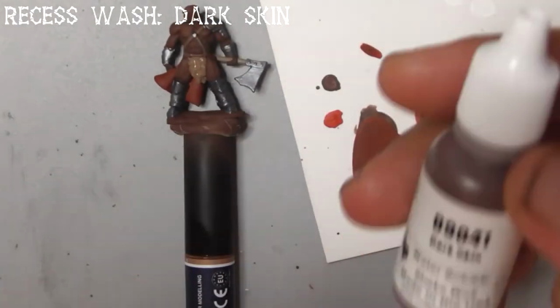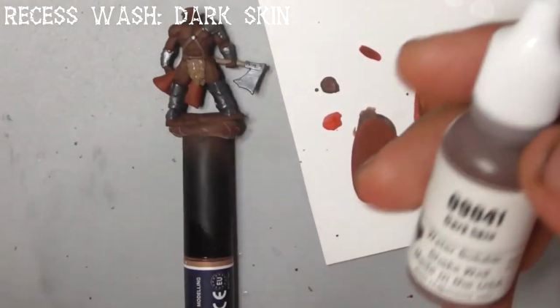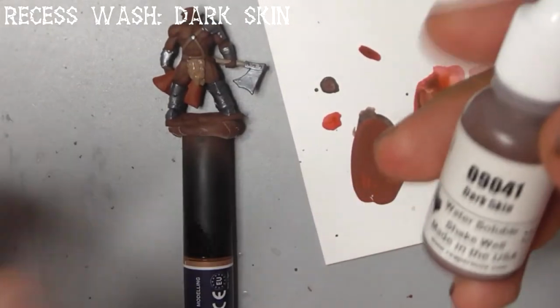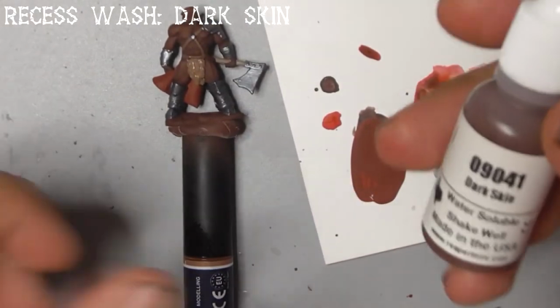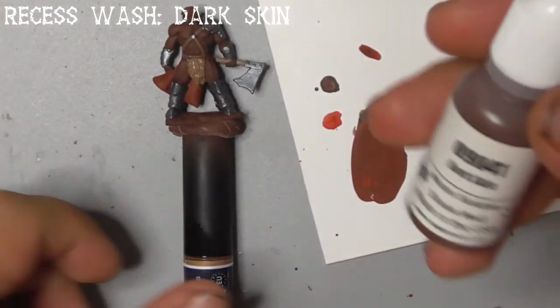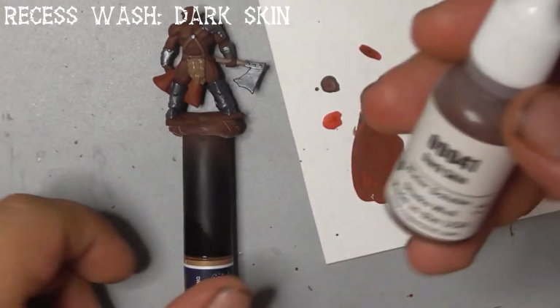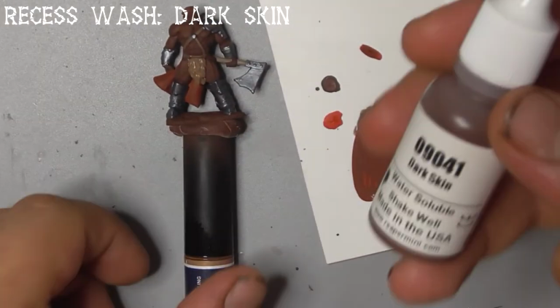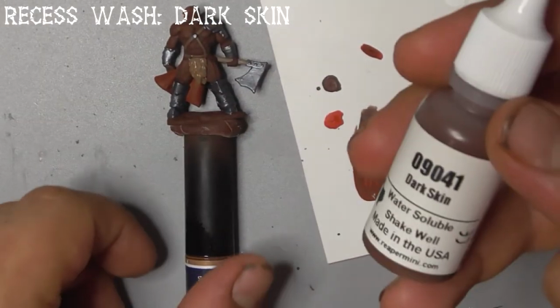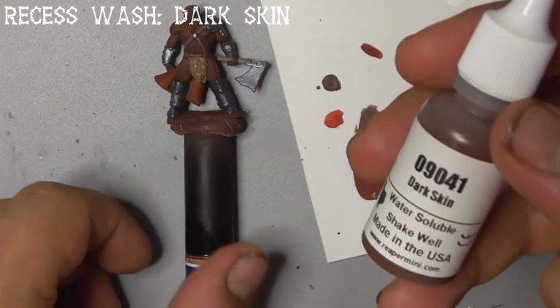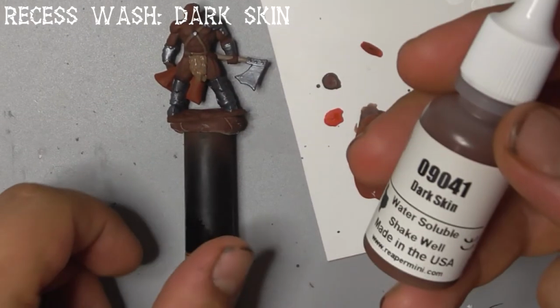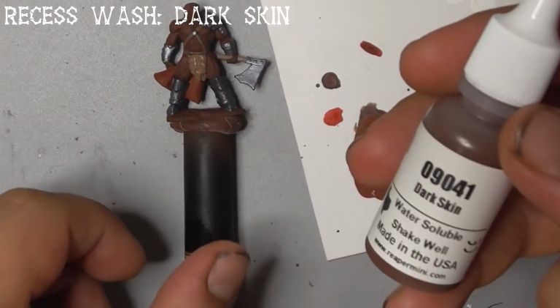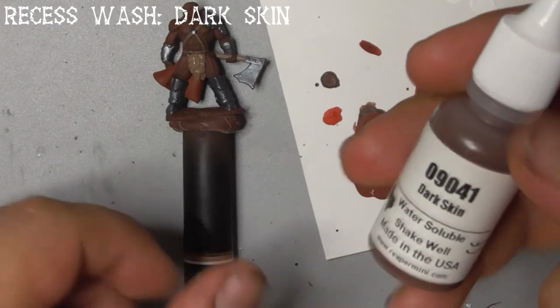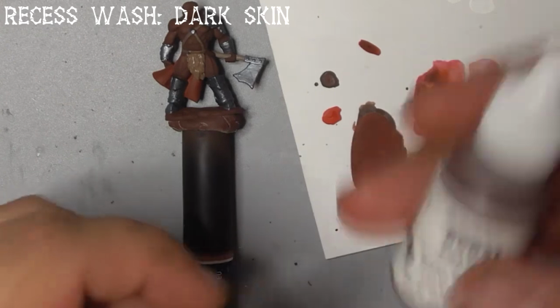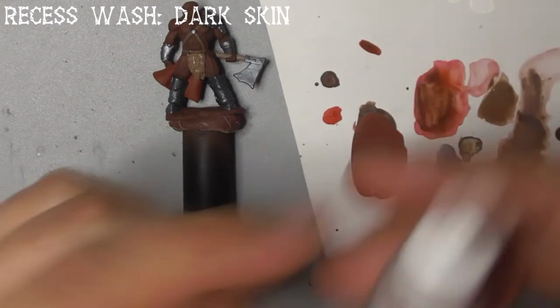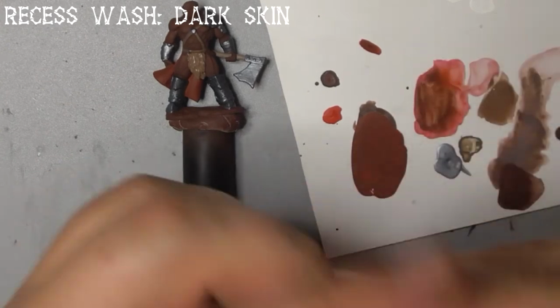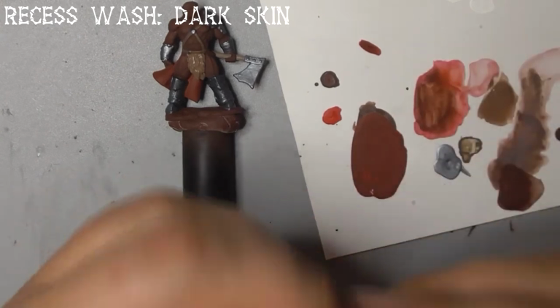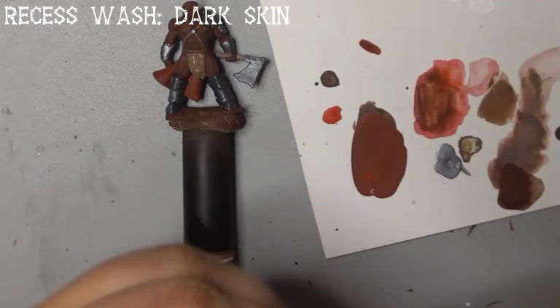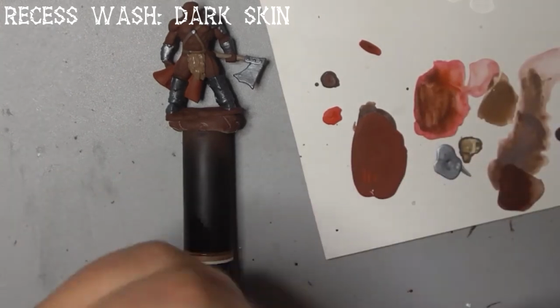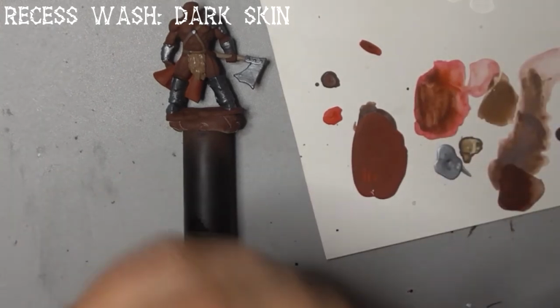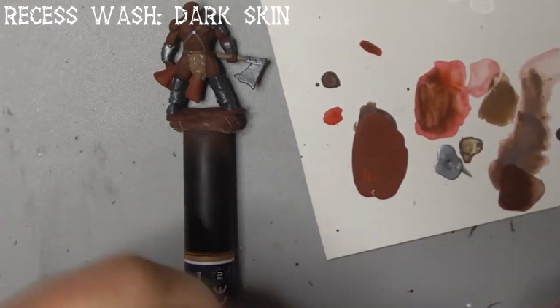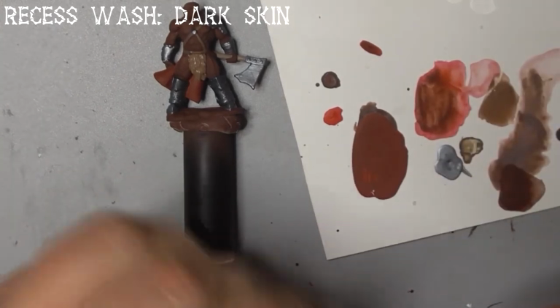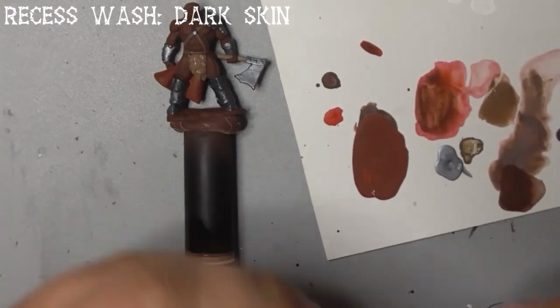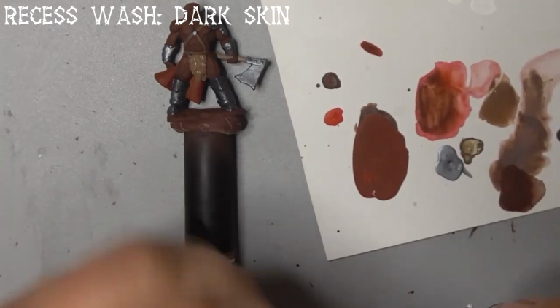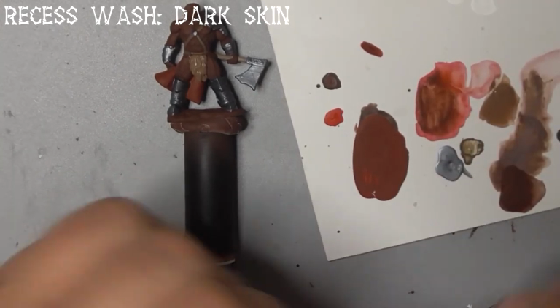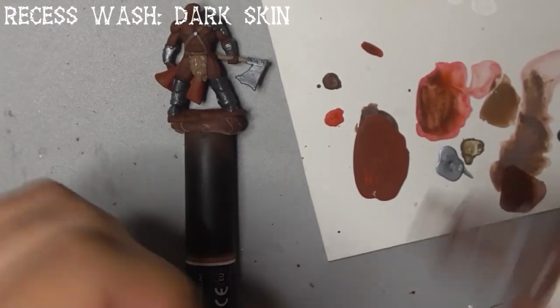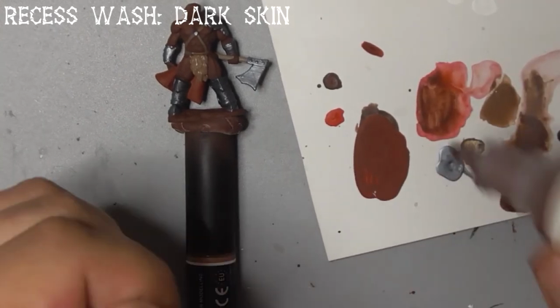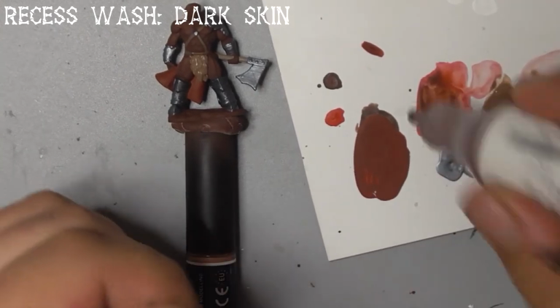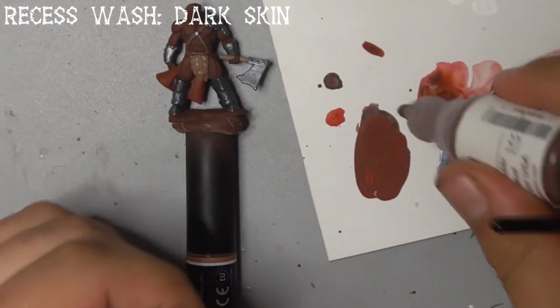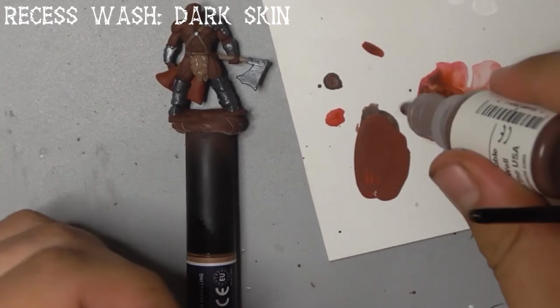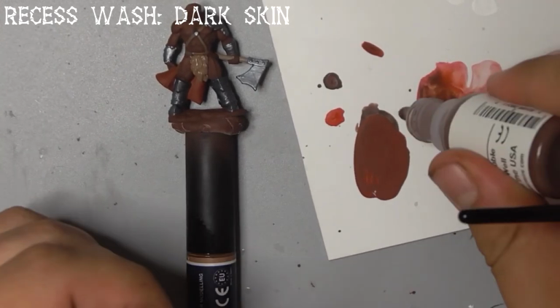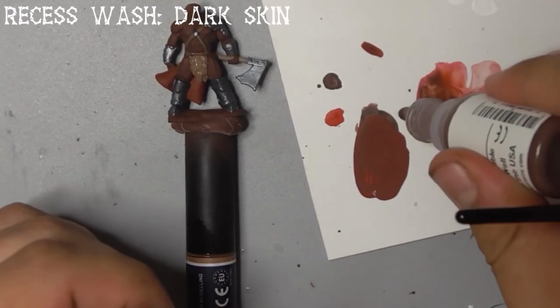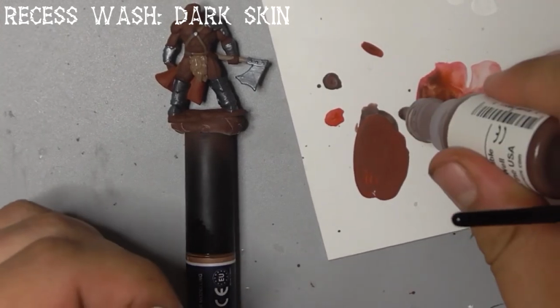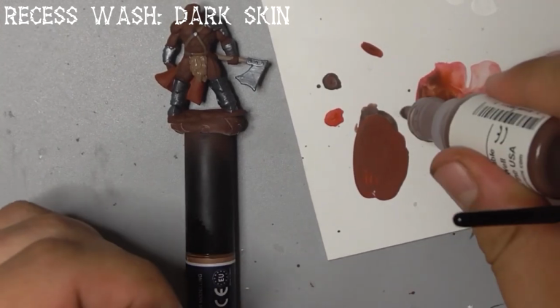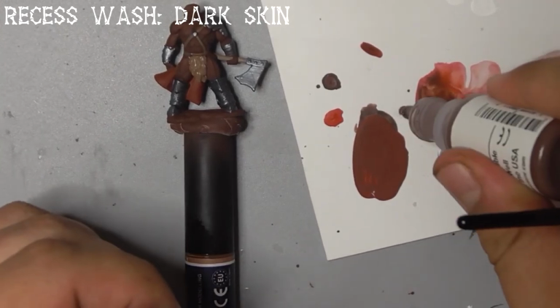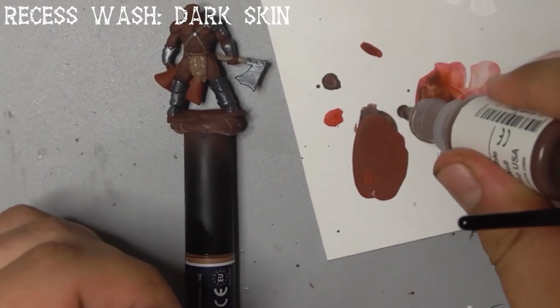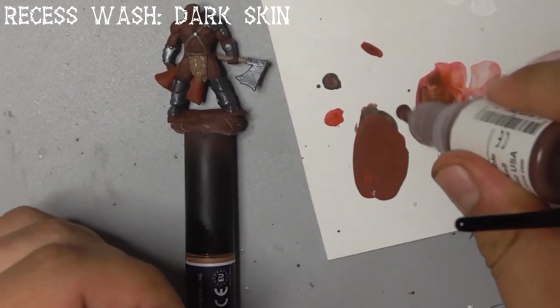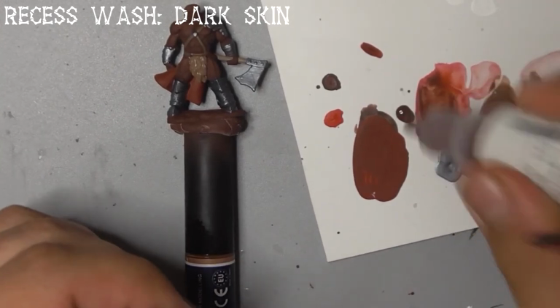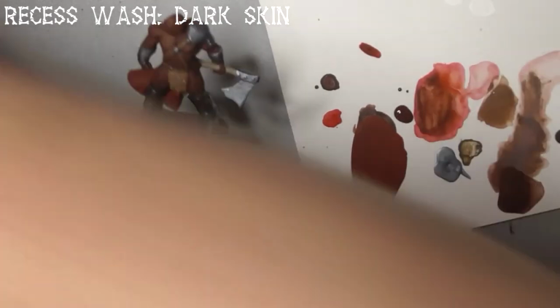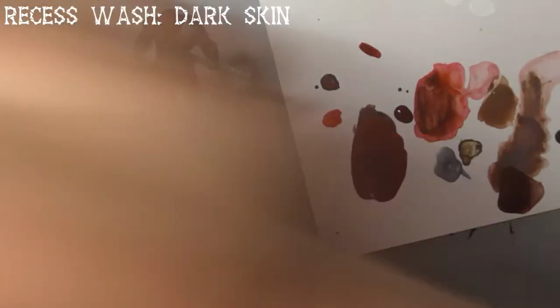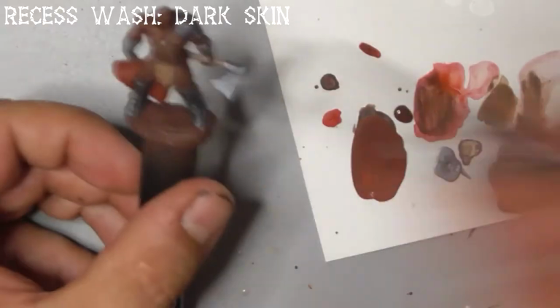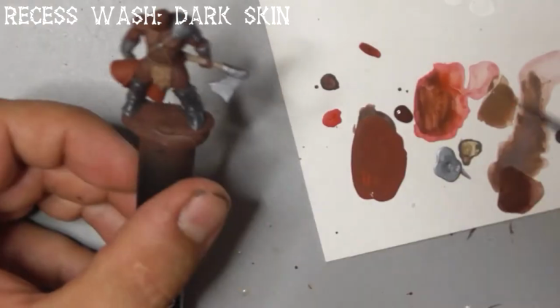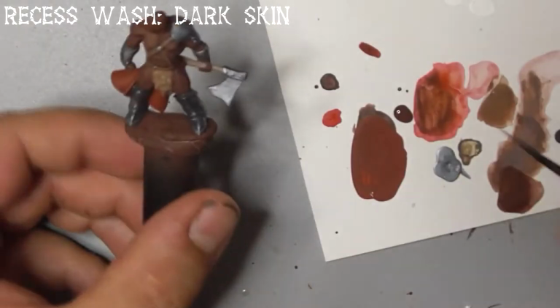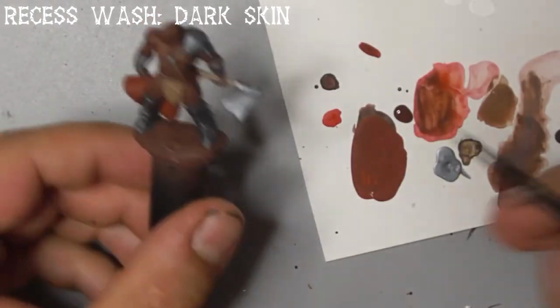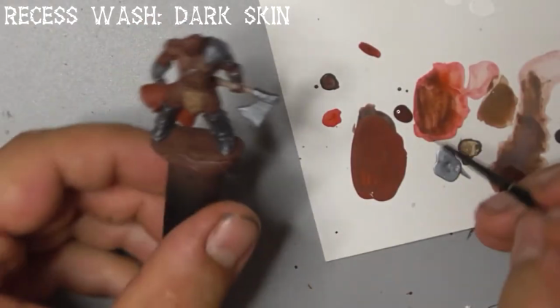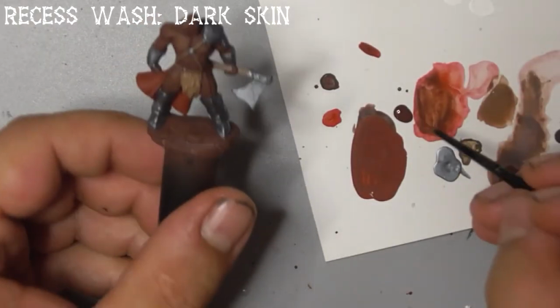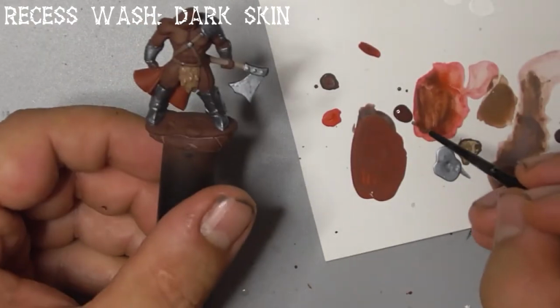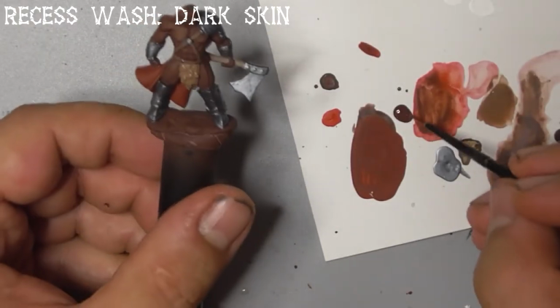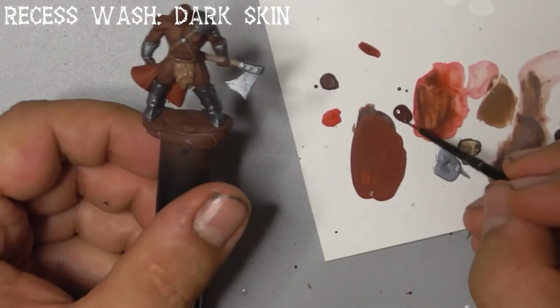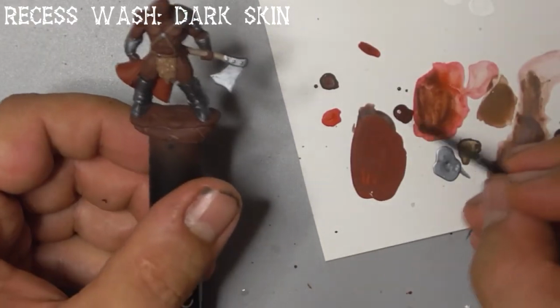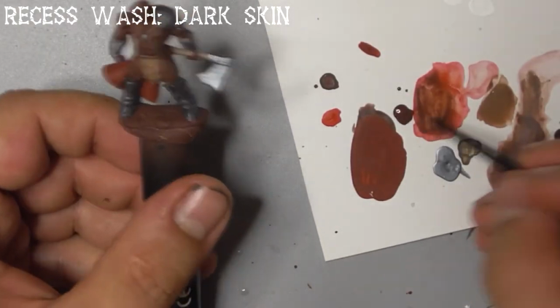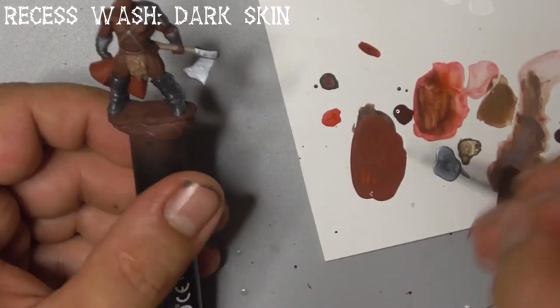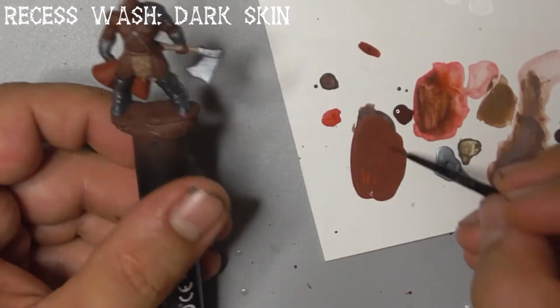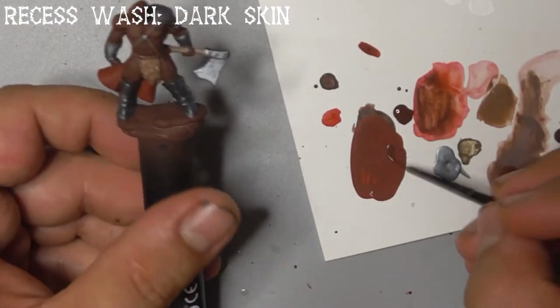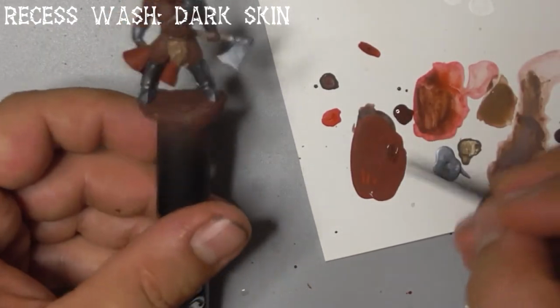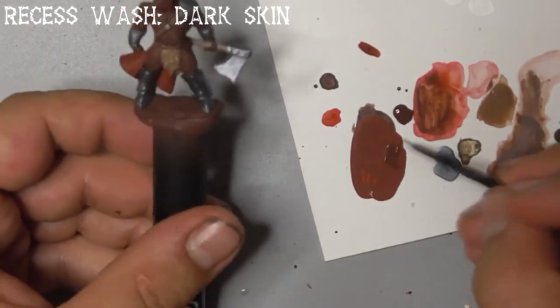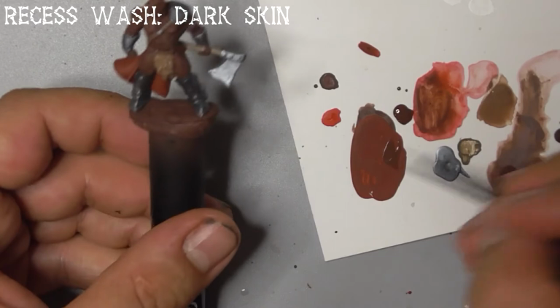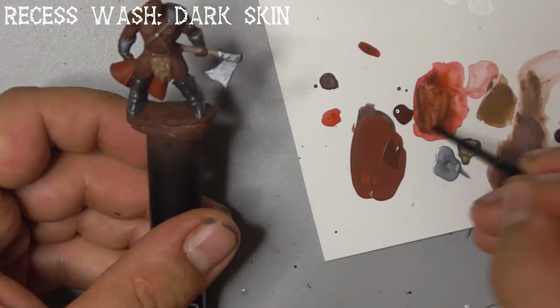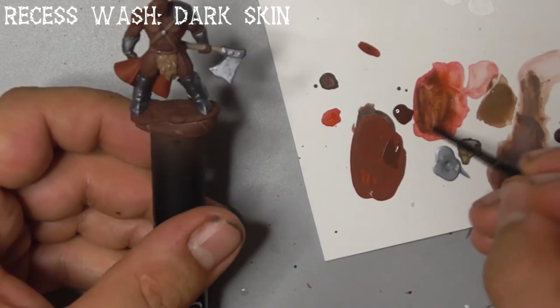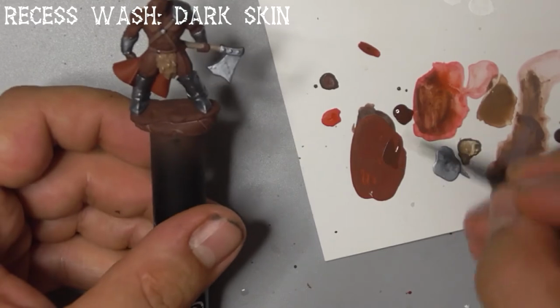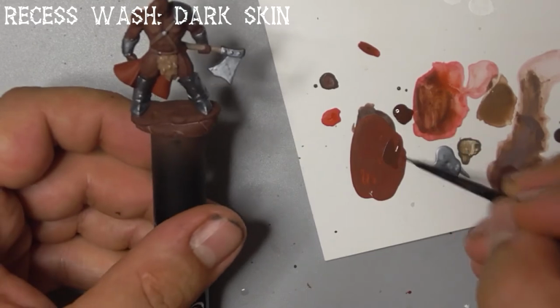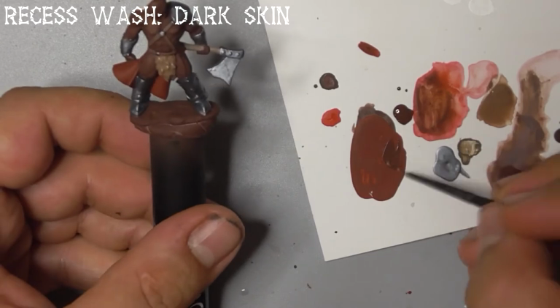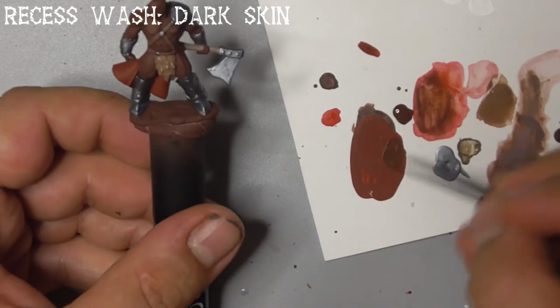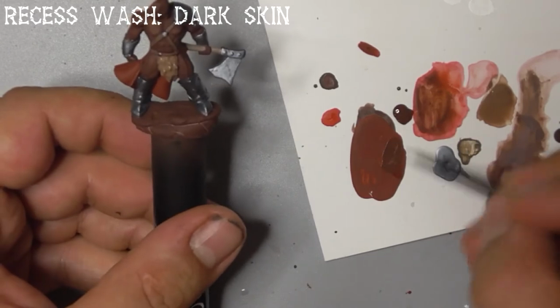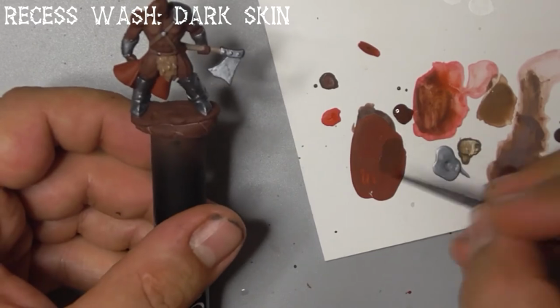When that's dry, water down some dark skin so it's still fairly thick and wash this only into the folds and recesses of his red cloth.